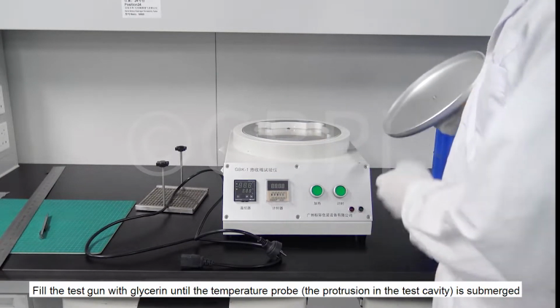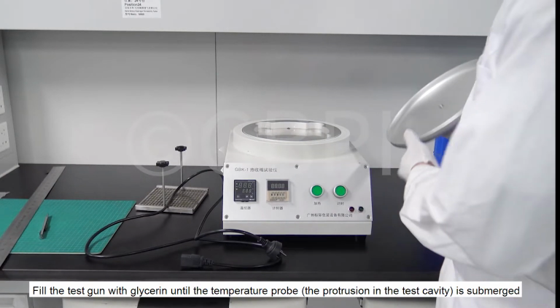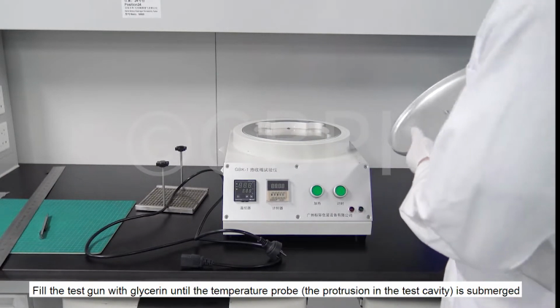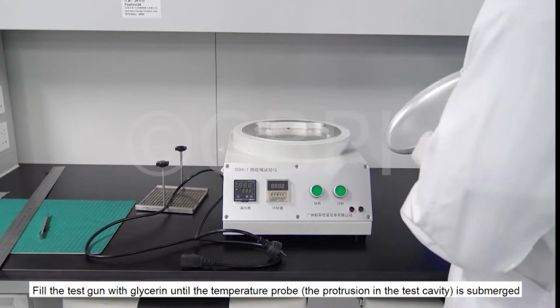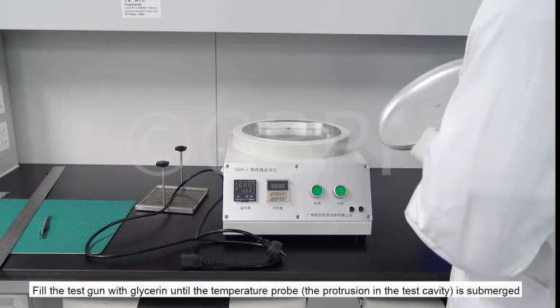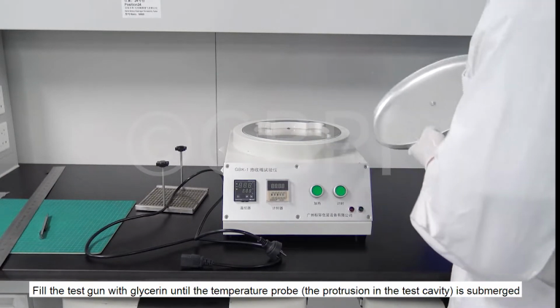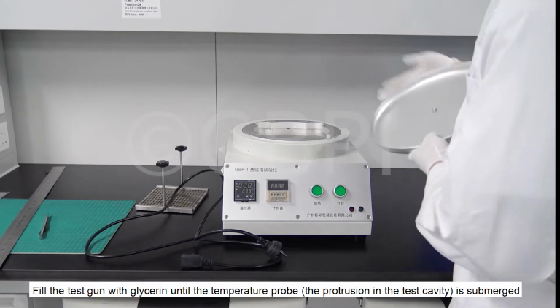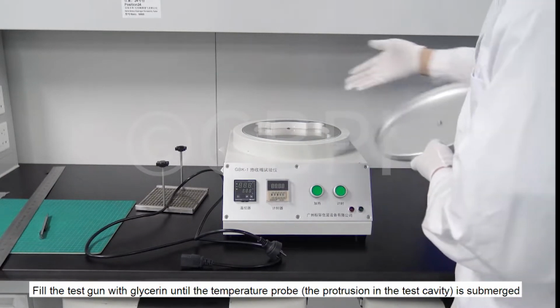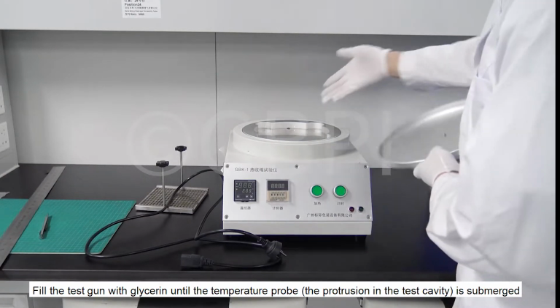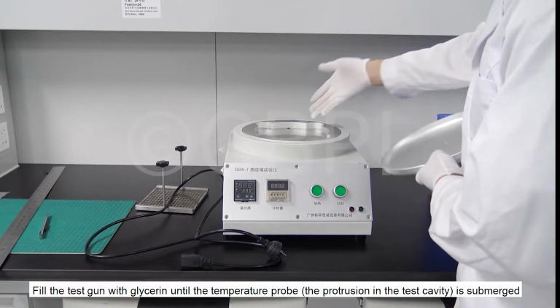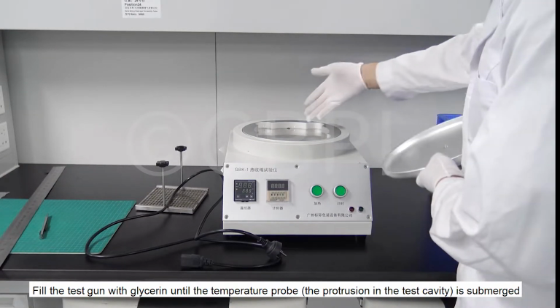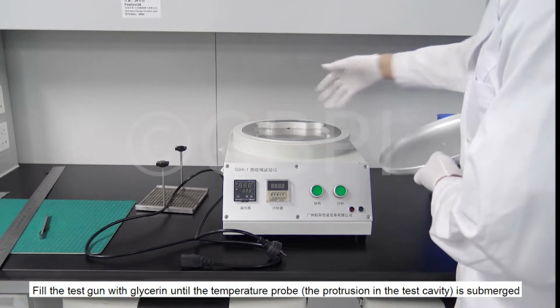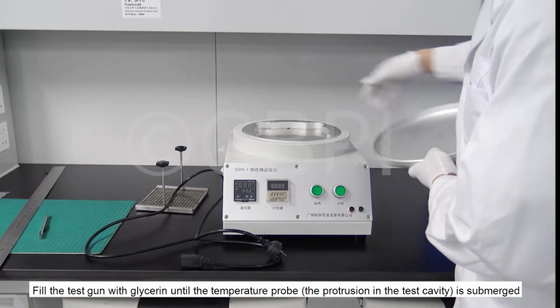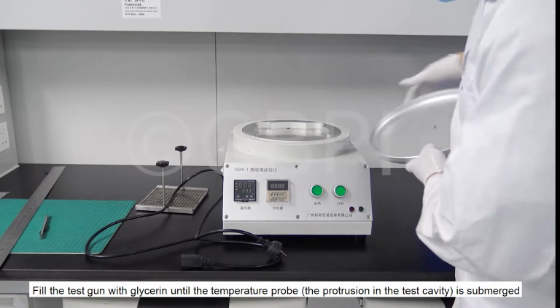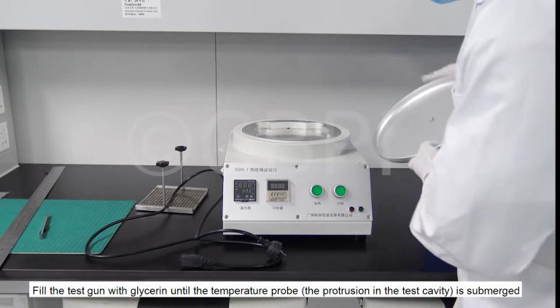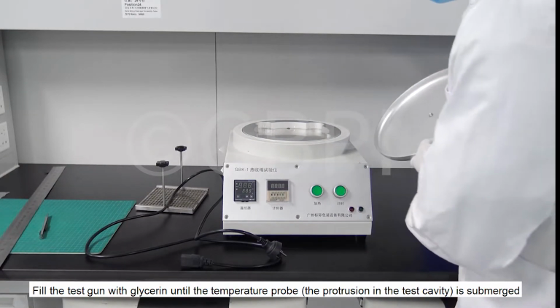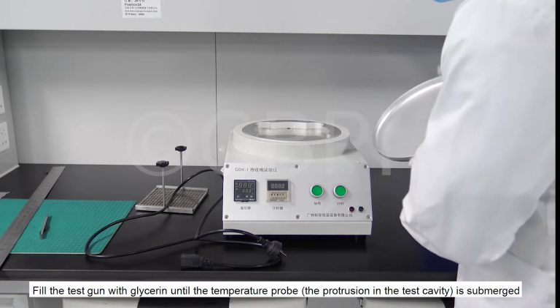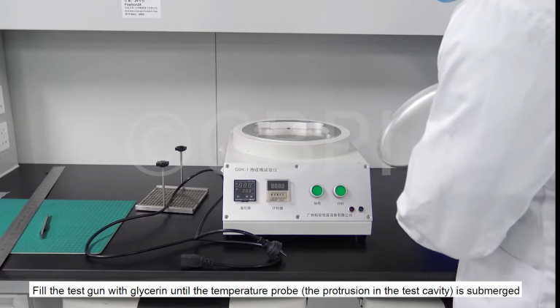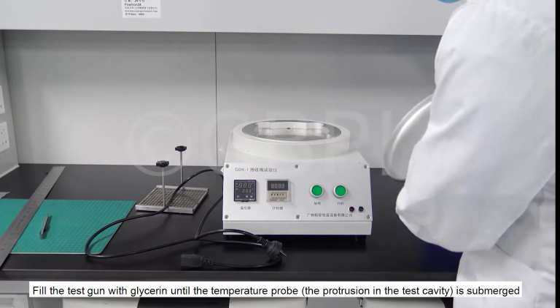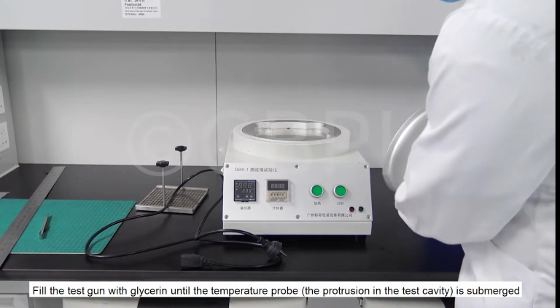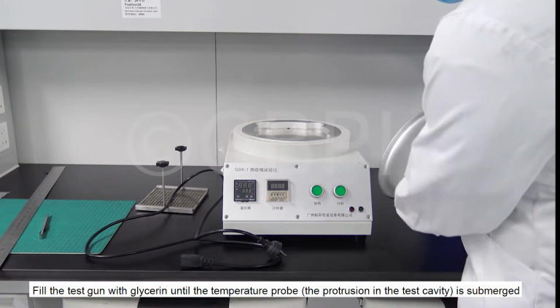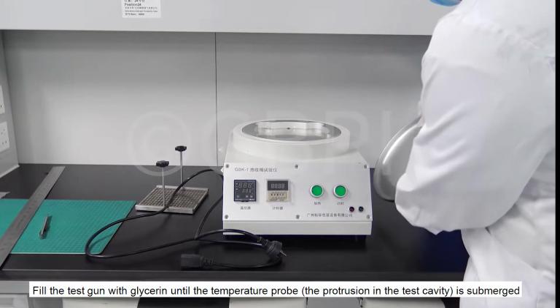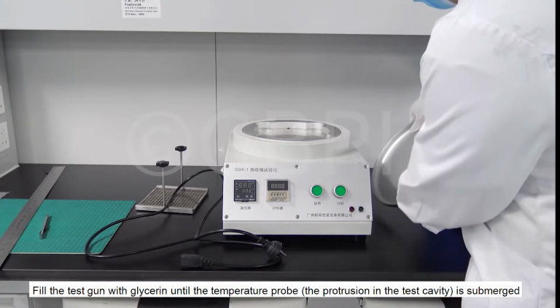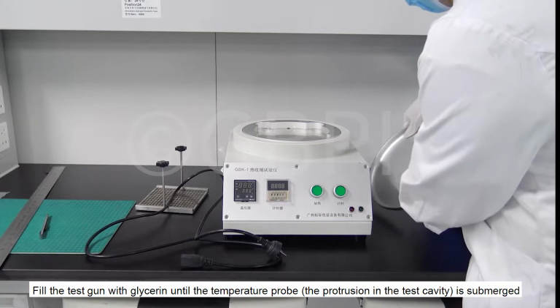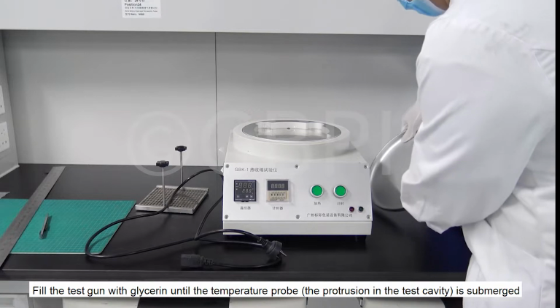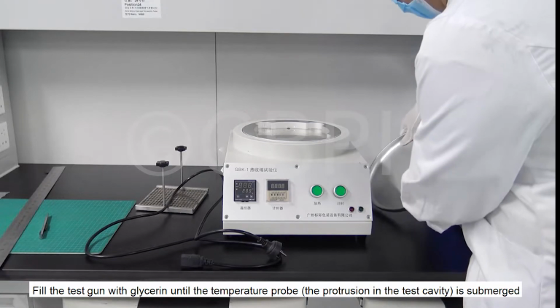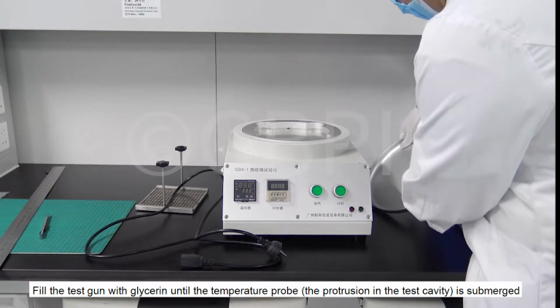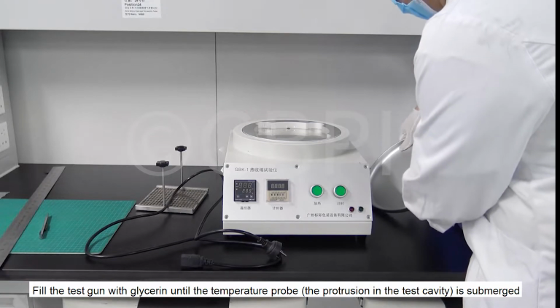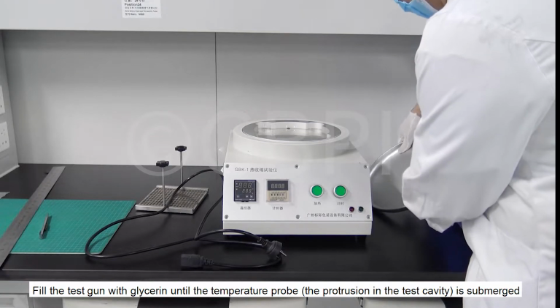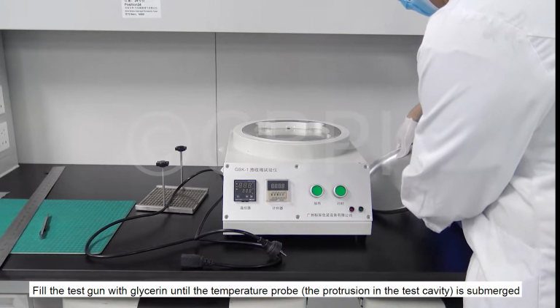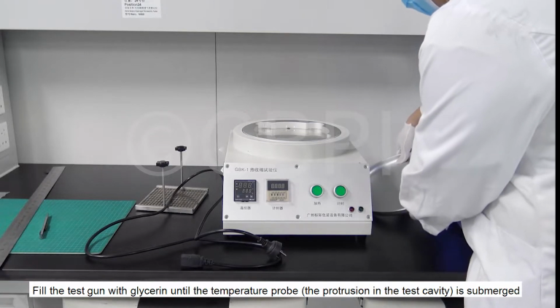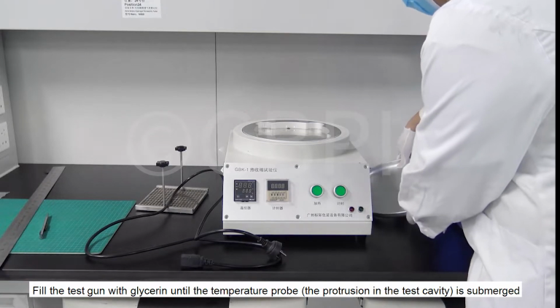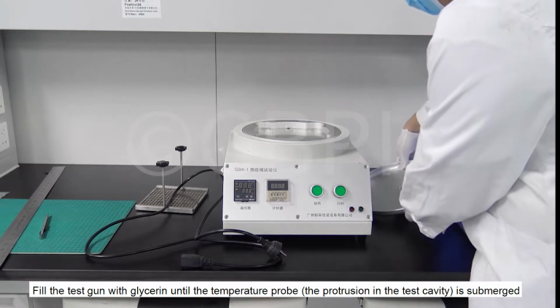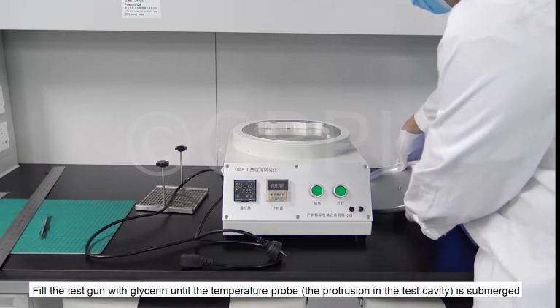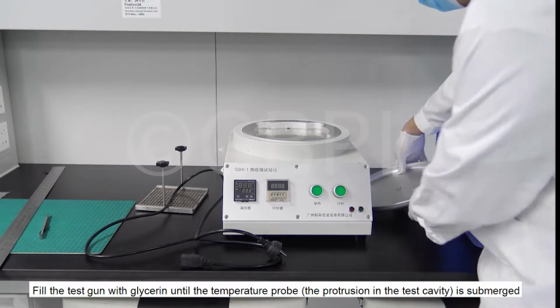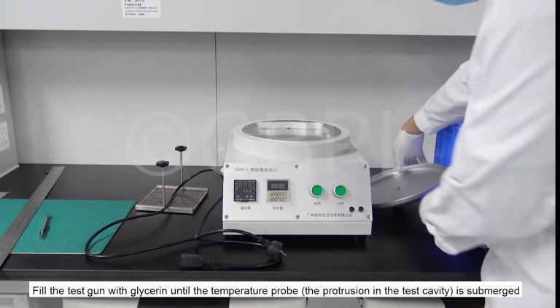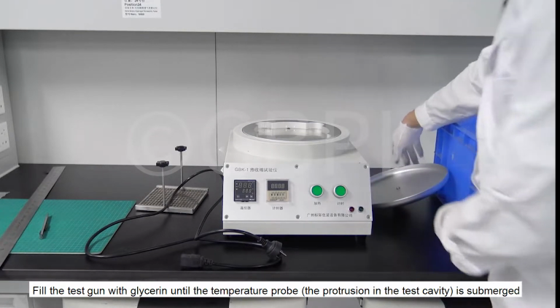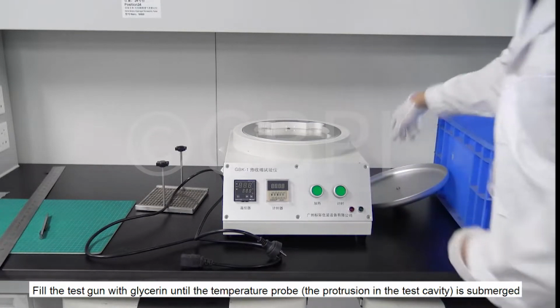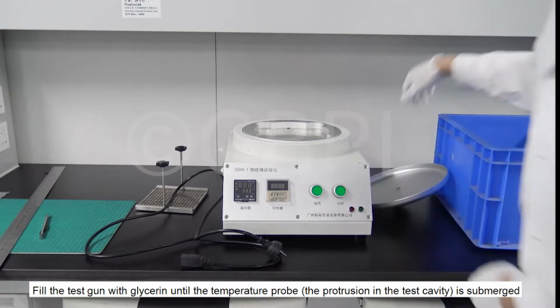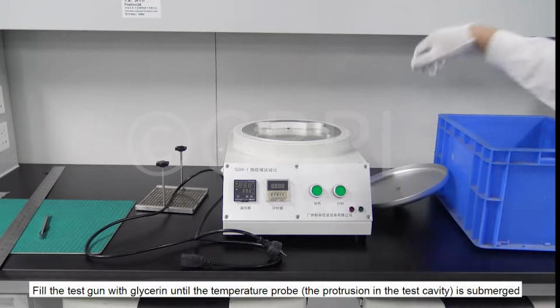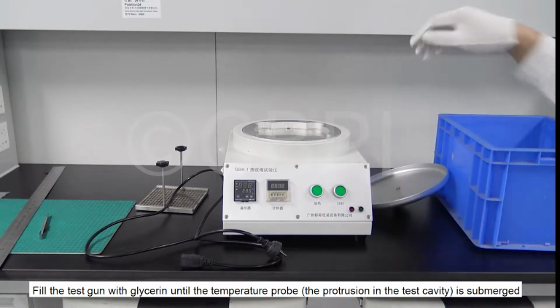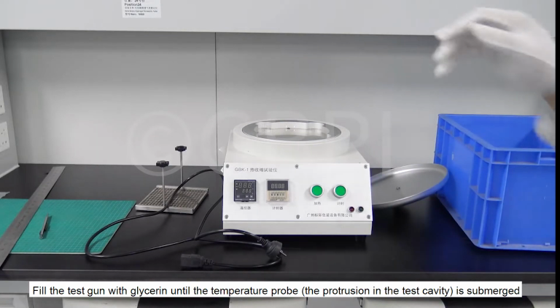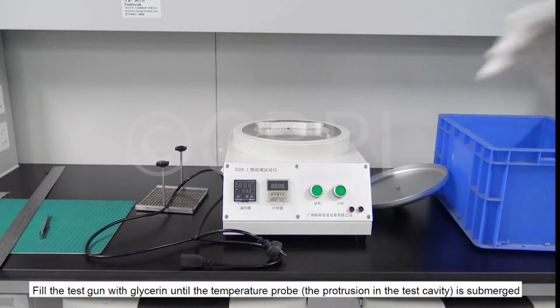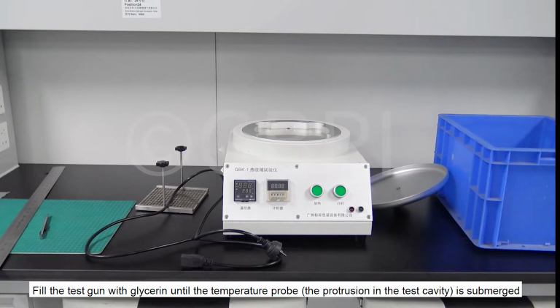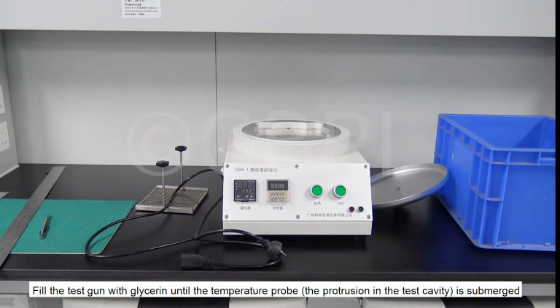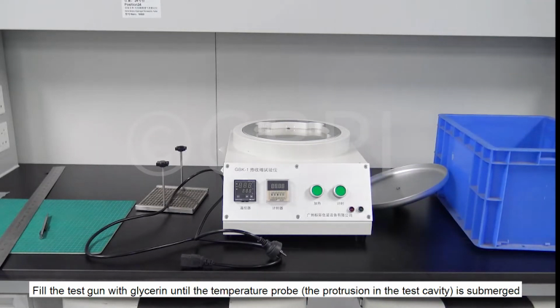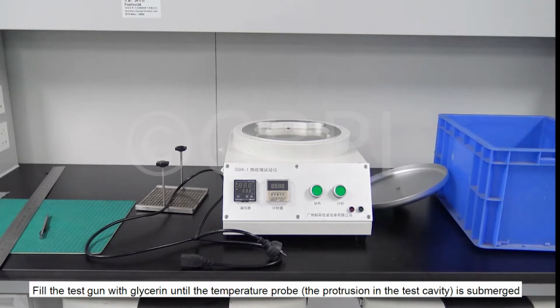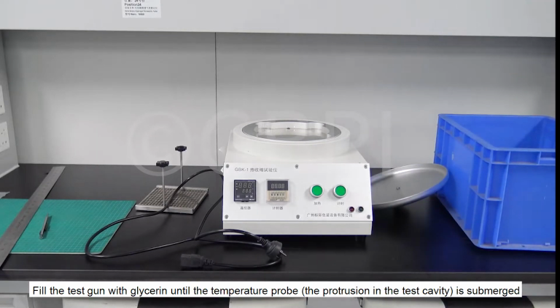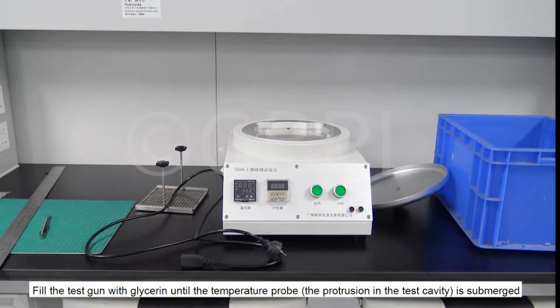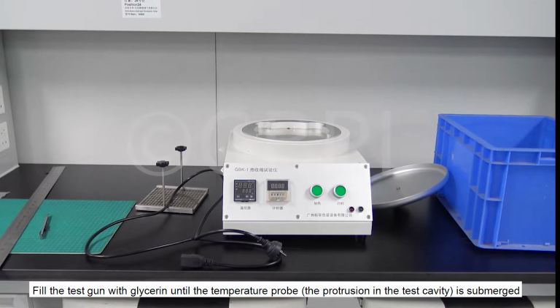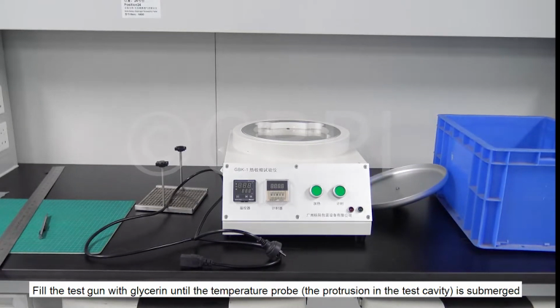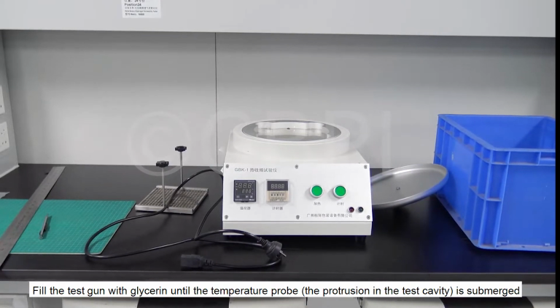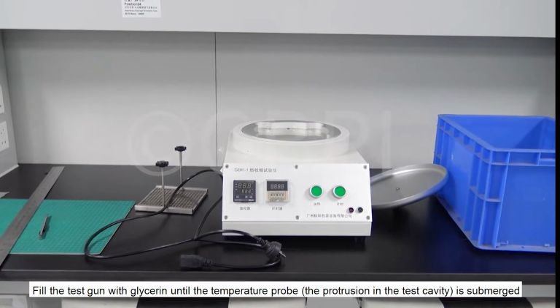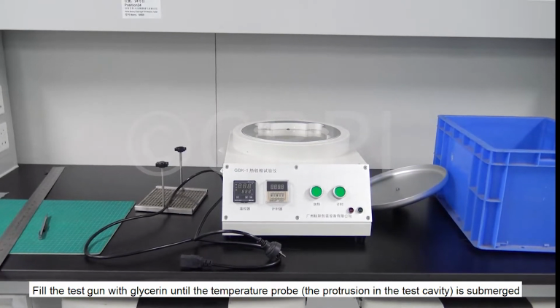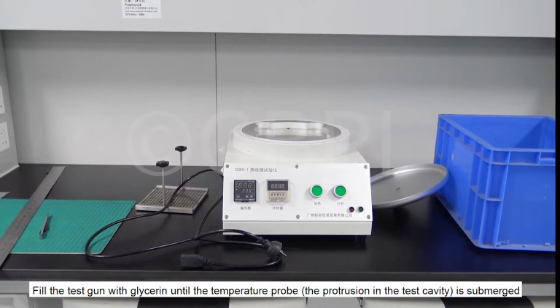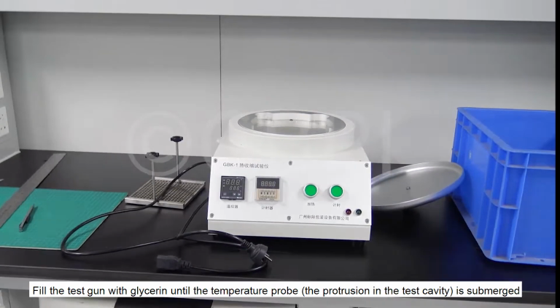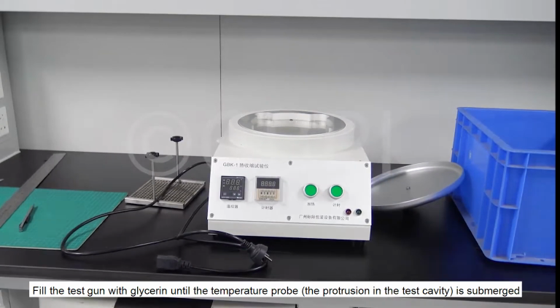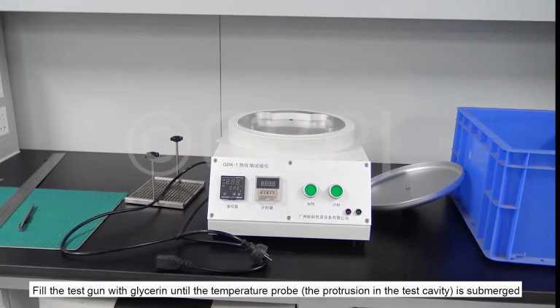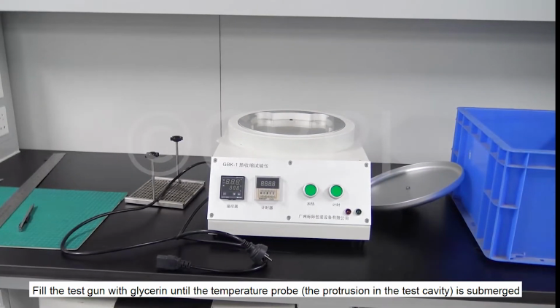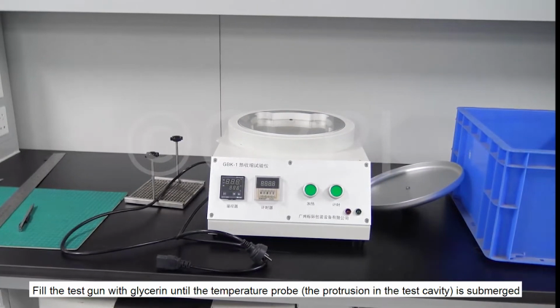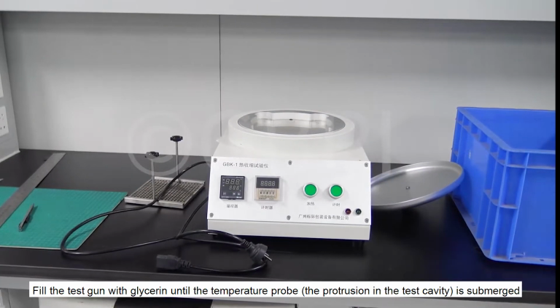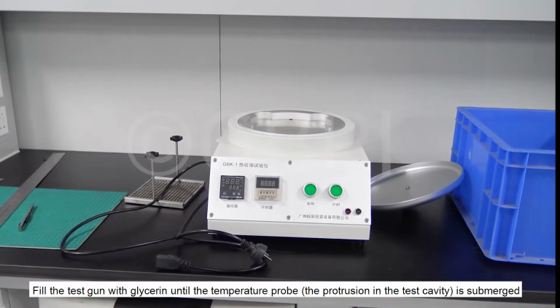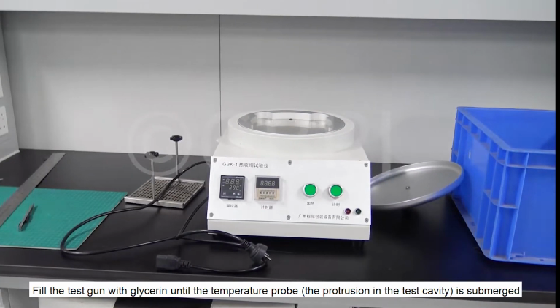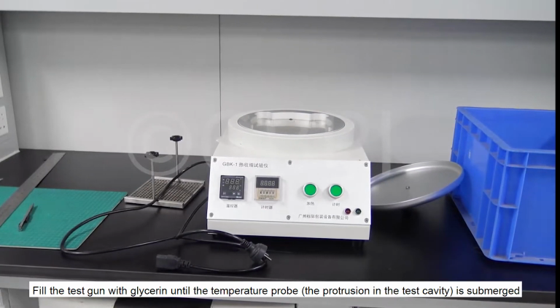Fill the test chamber with glycerin until the temperature probe — the protrusion in the test cavity — is submerged.